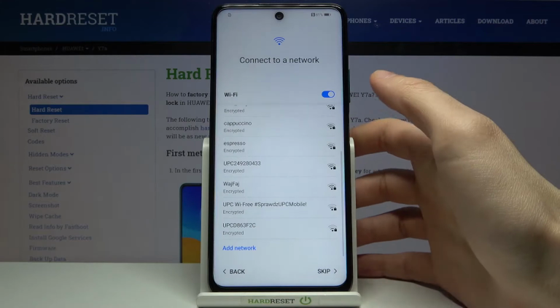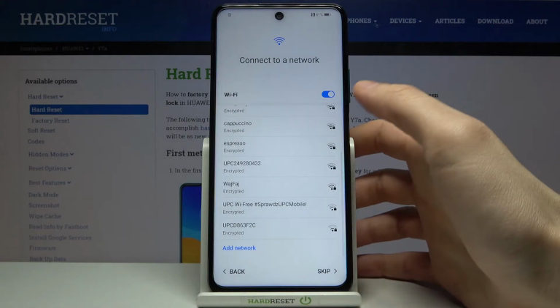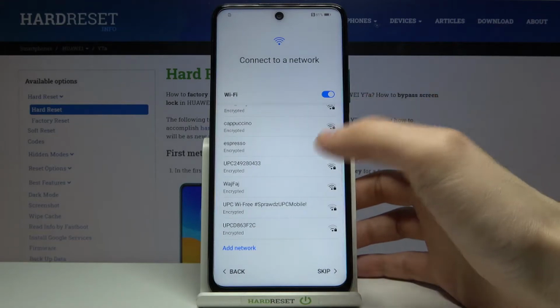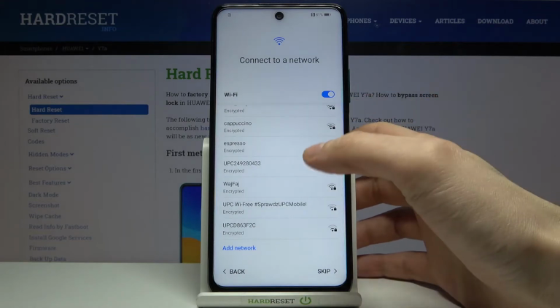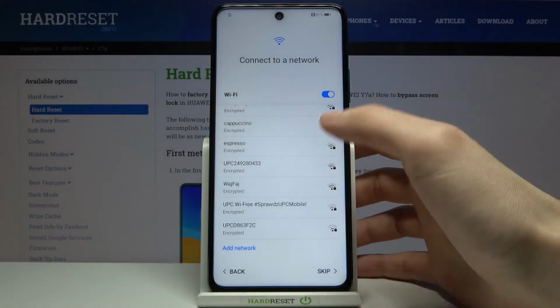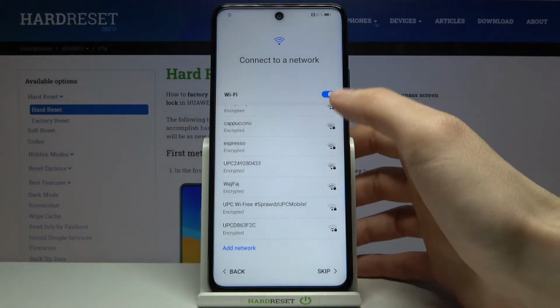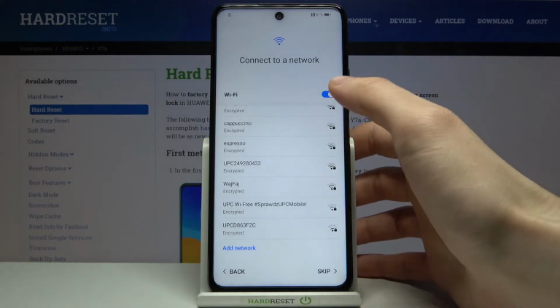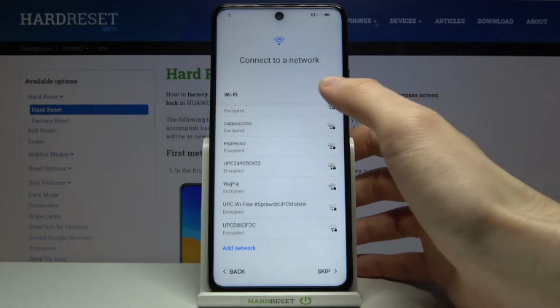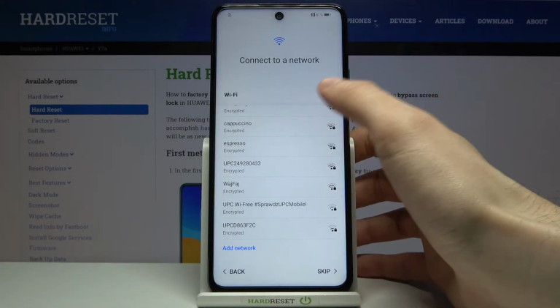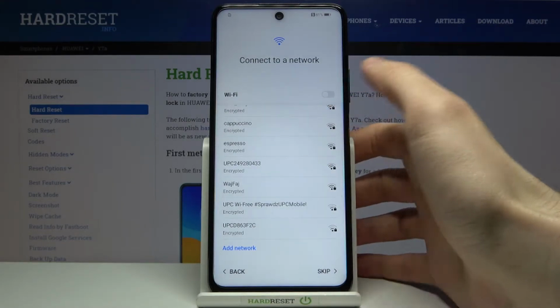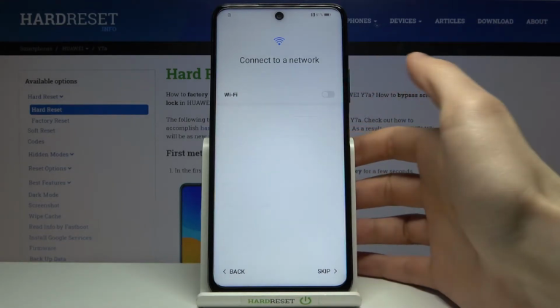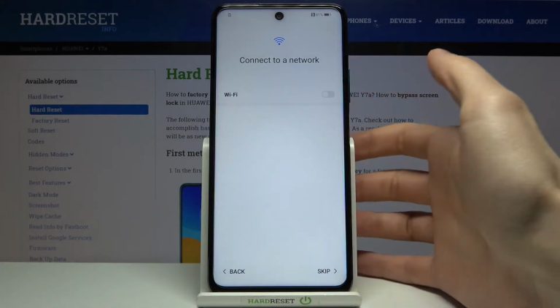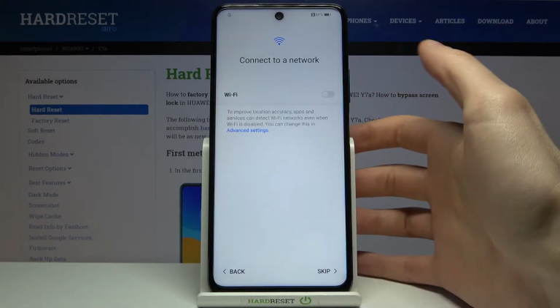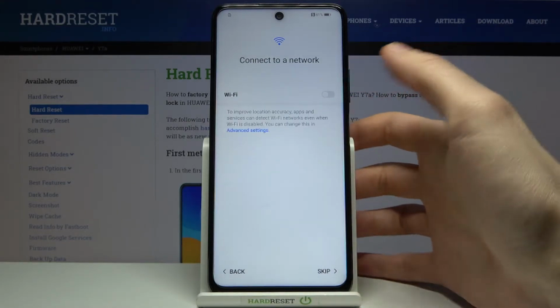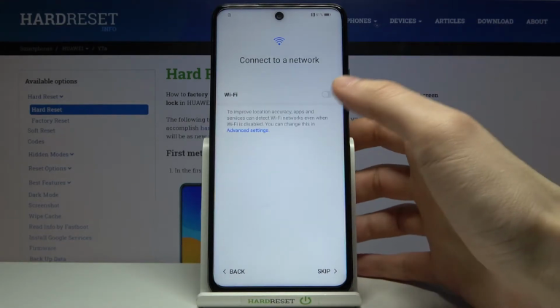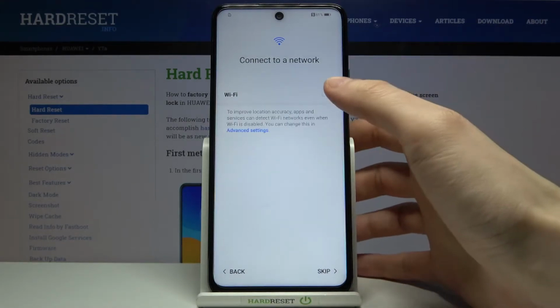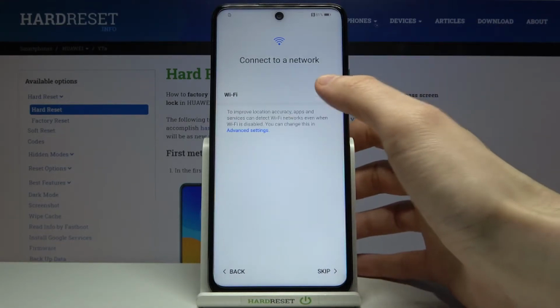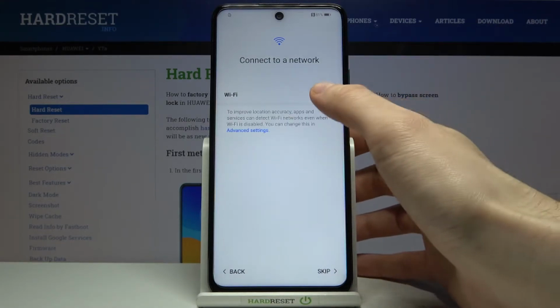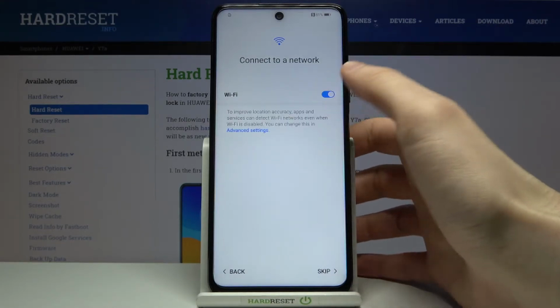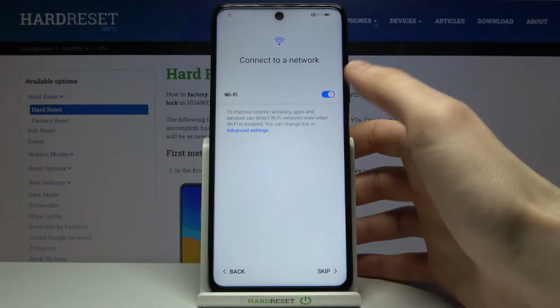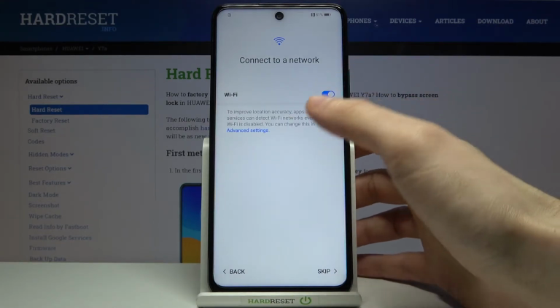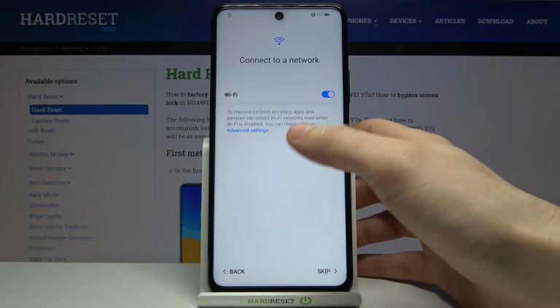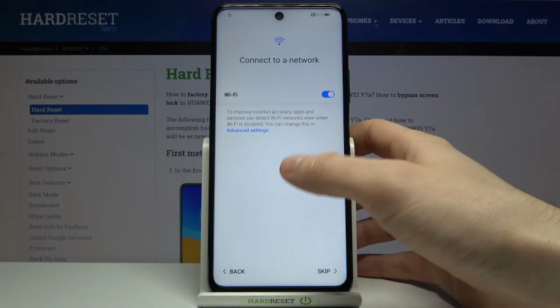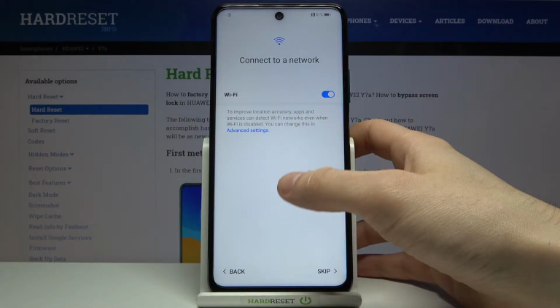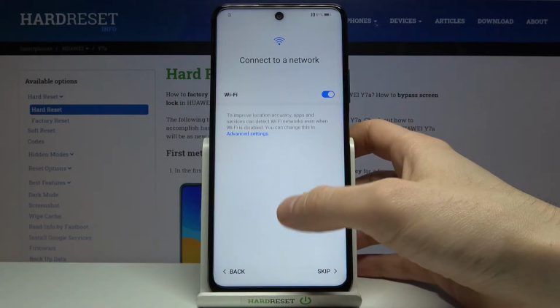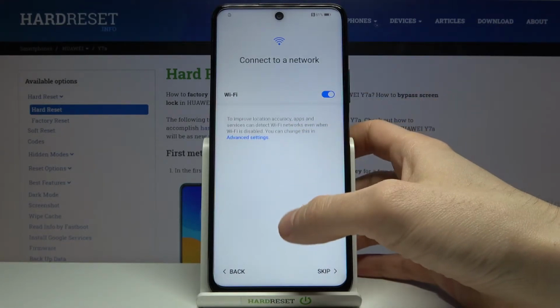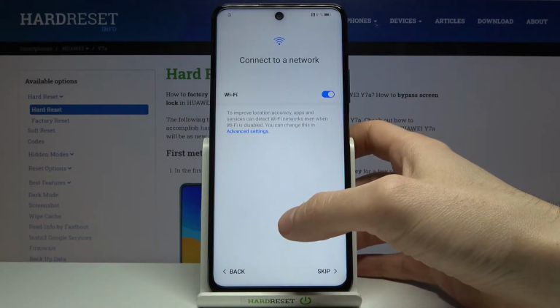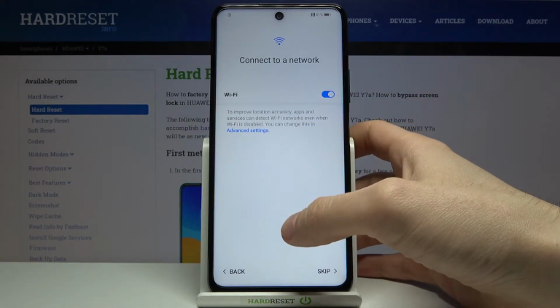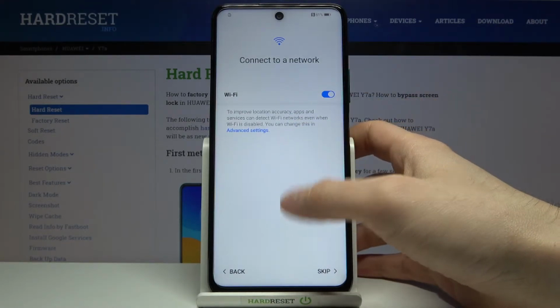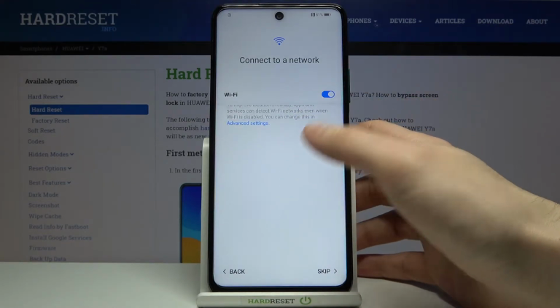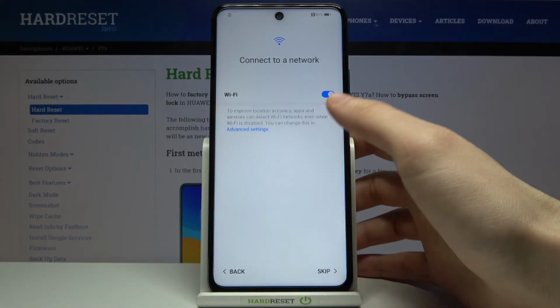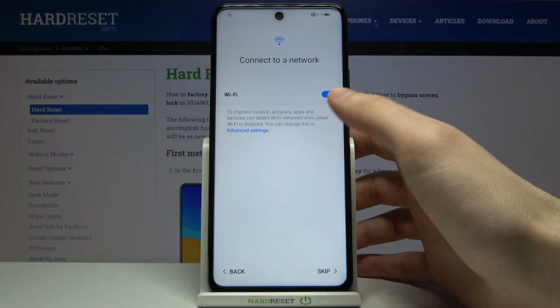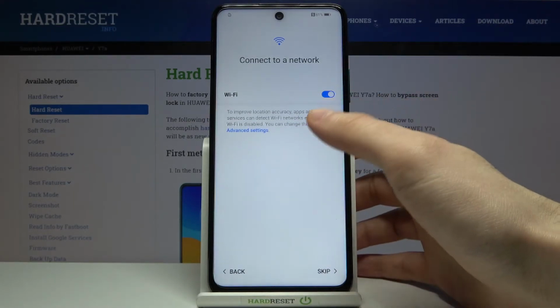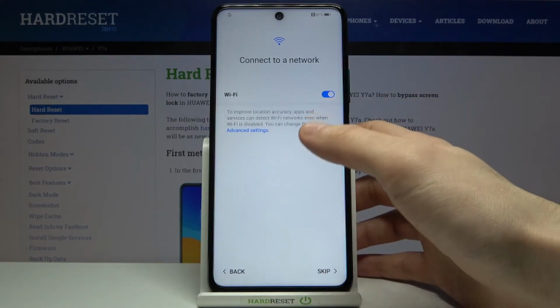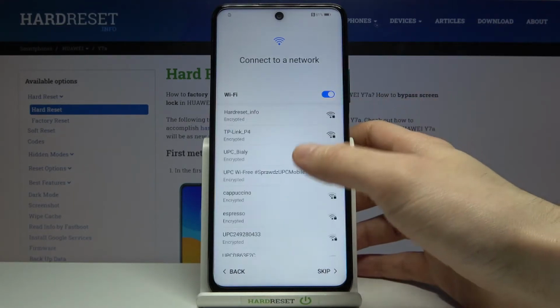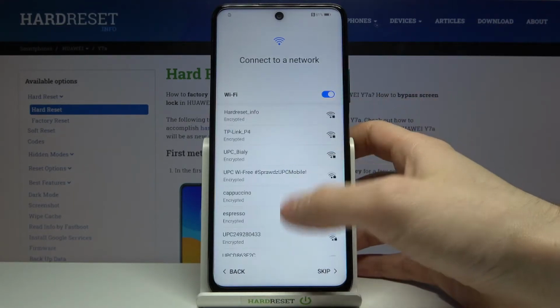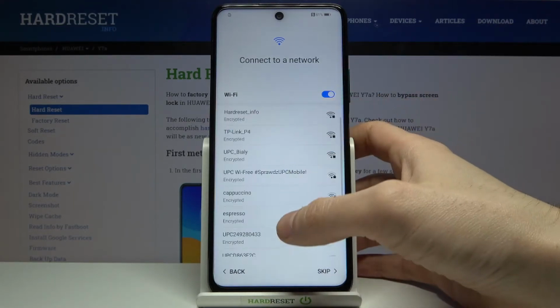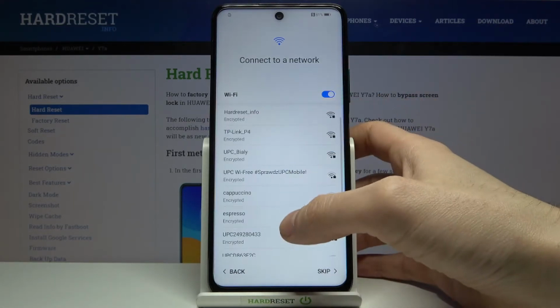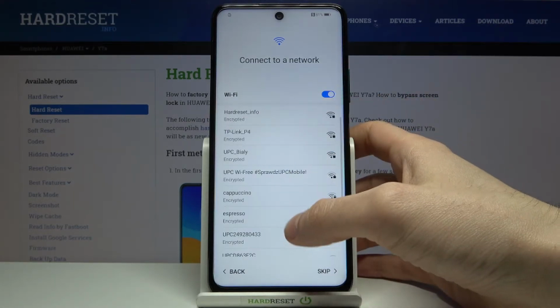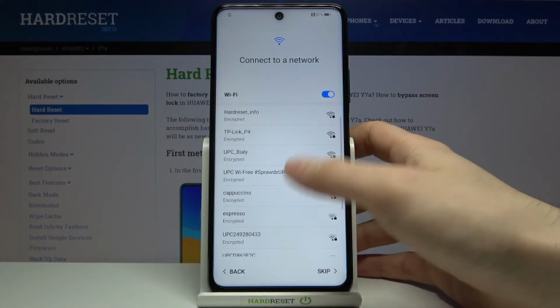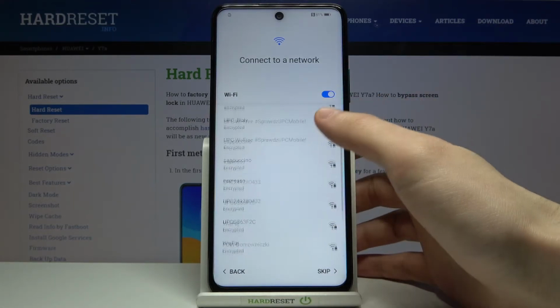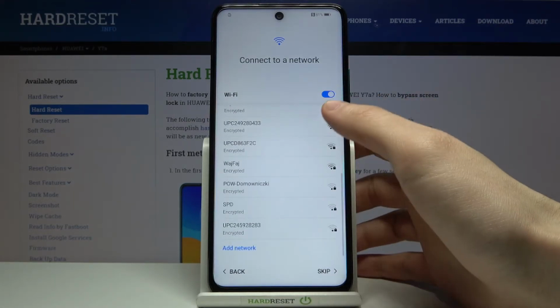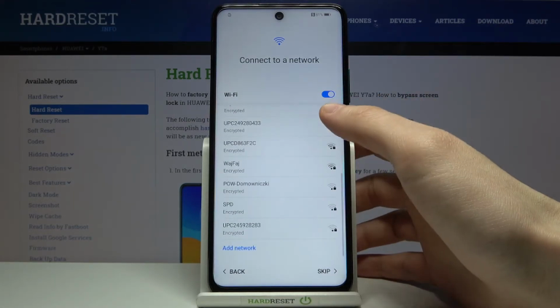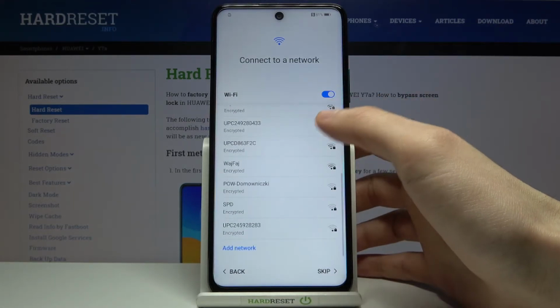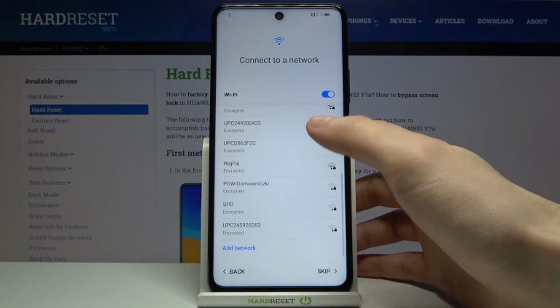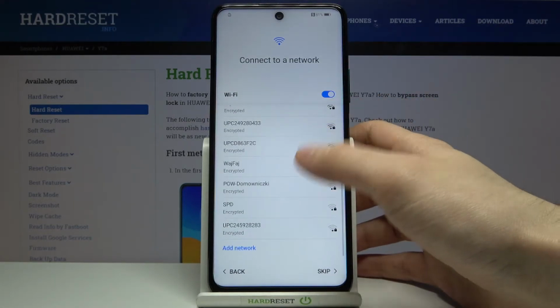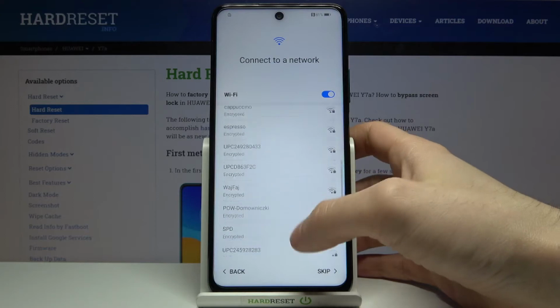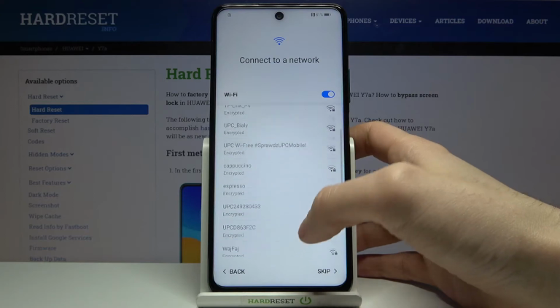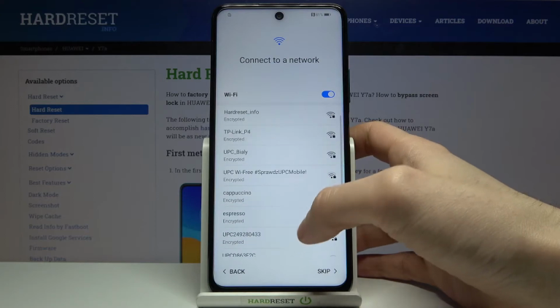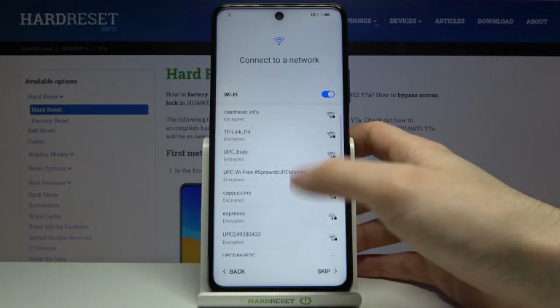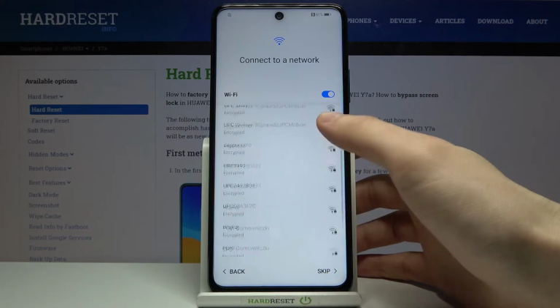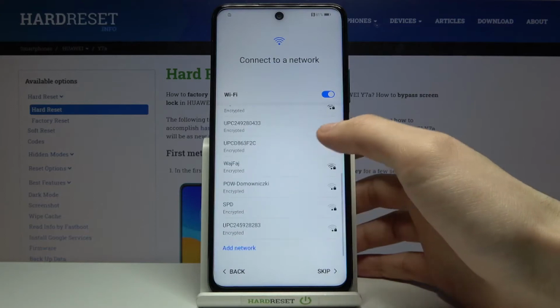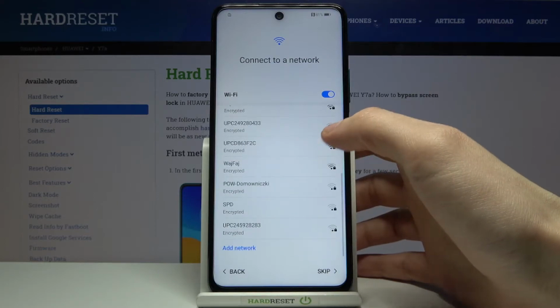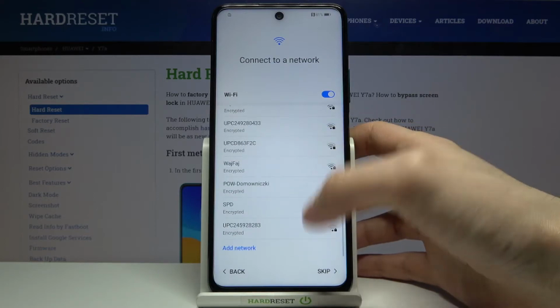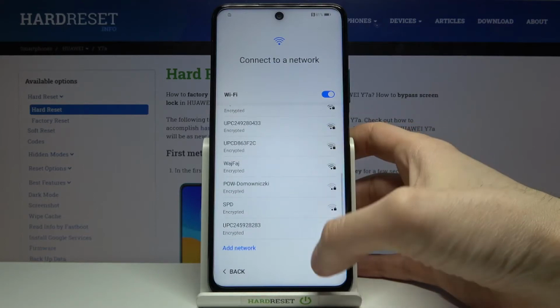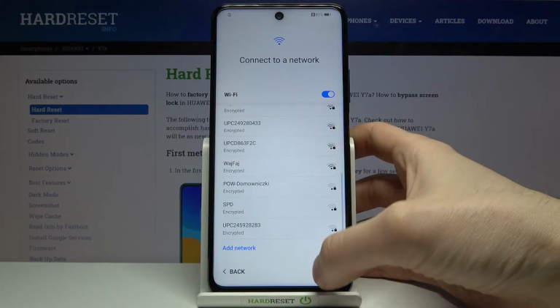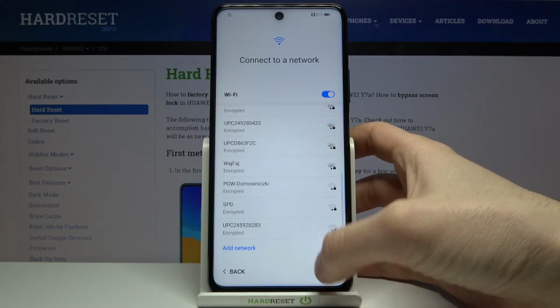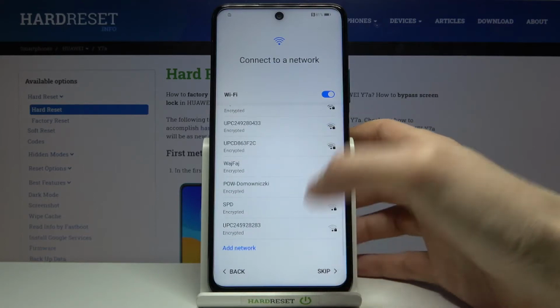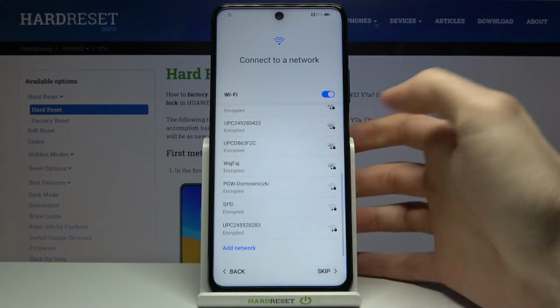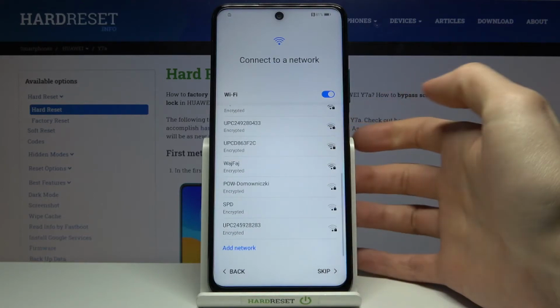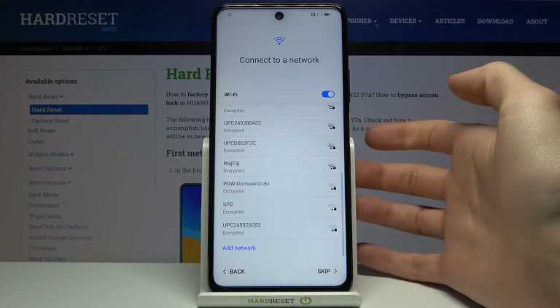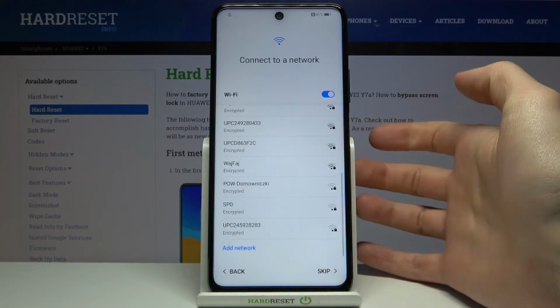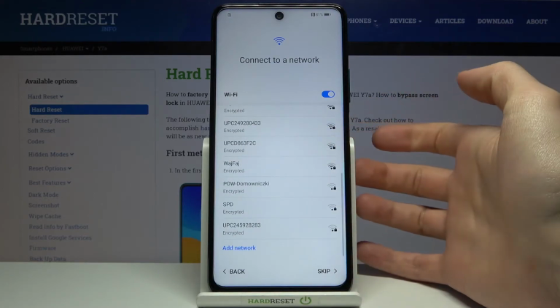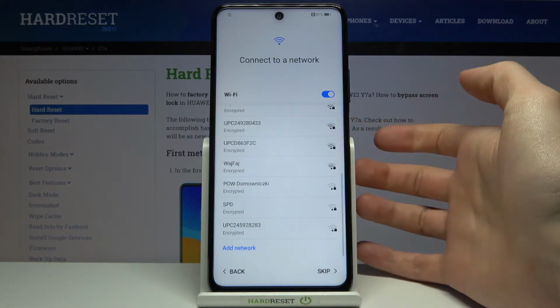Then you can connect to the Wi-Fi, but if you don't have any open Wi-Fi network around you, you can just skip this step for now and connect to Wi-Fi later.